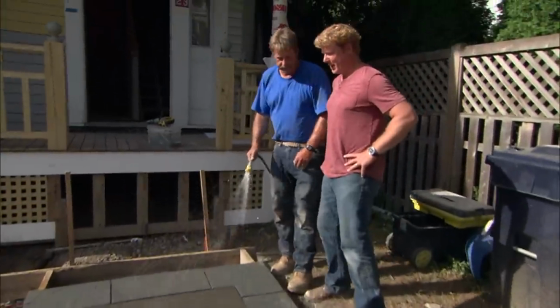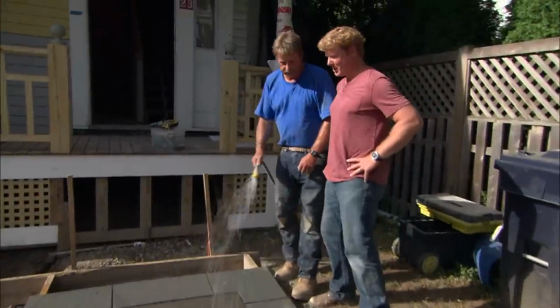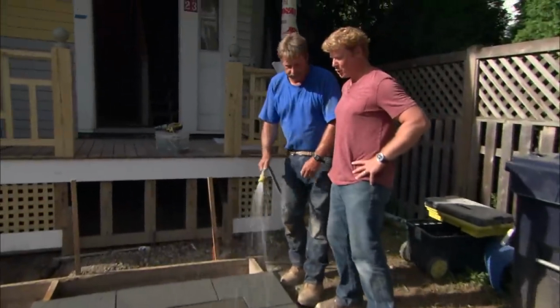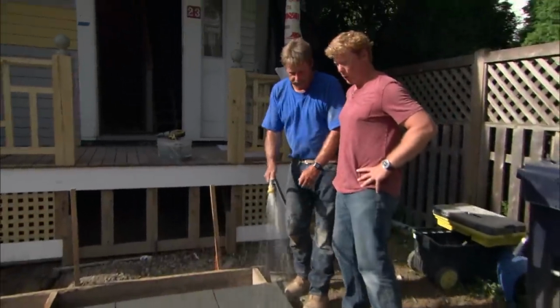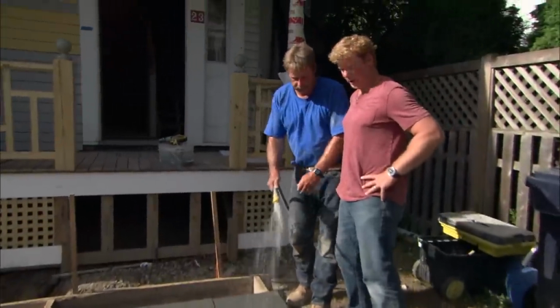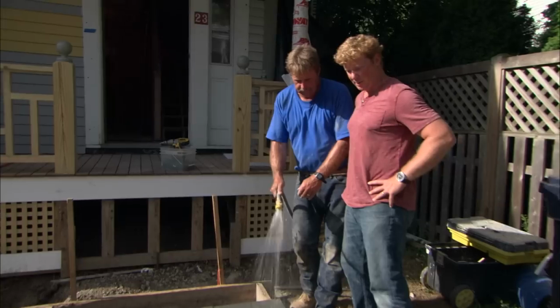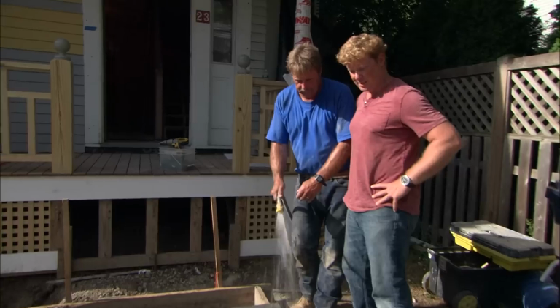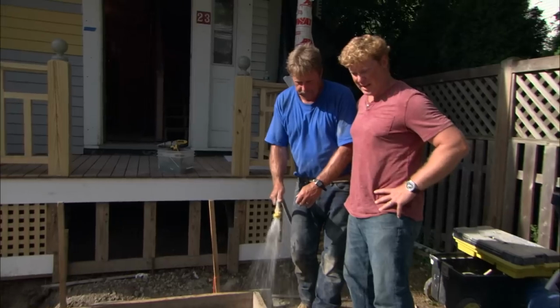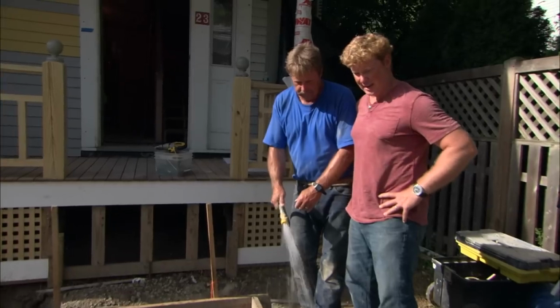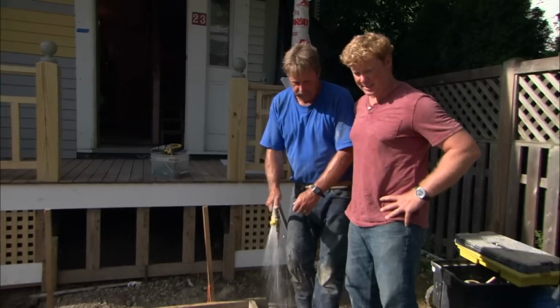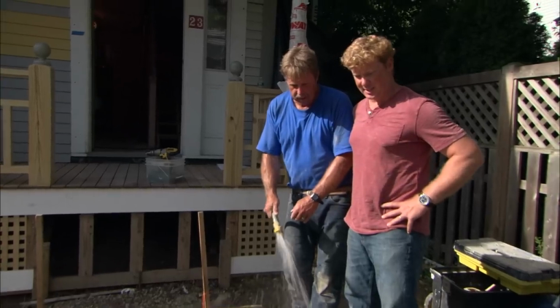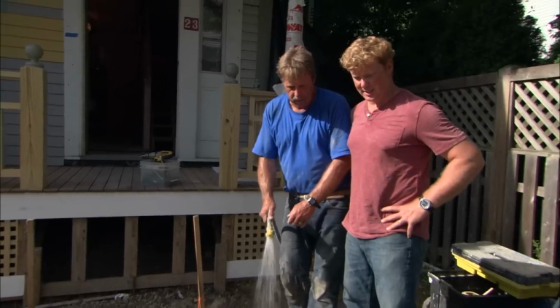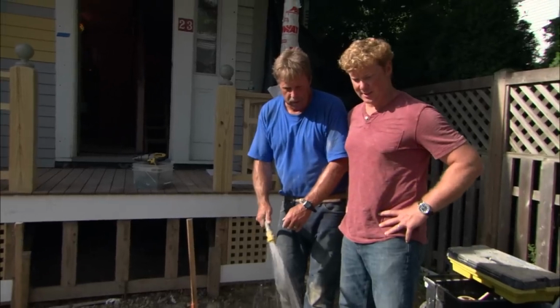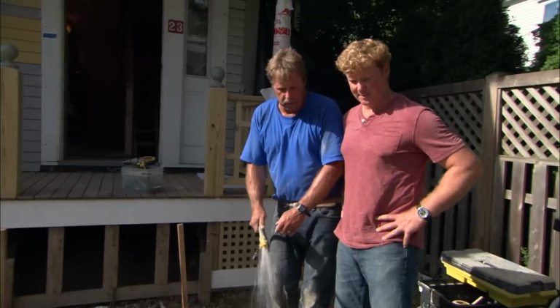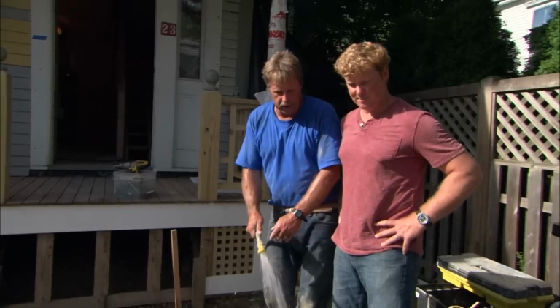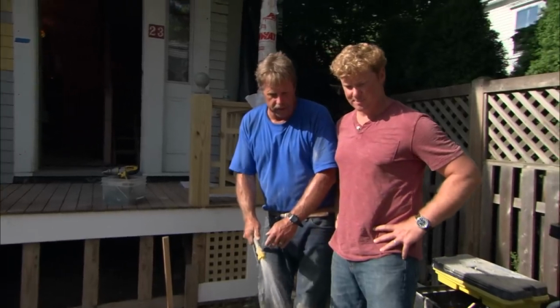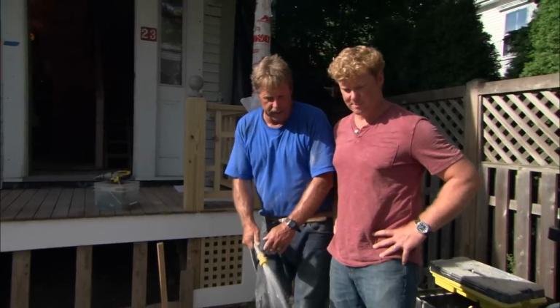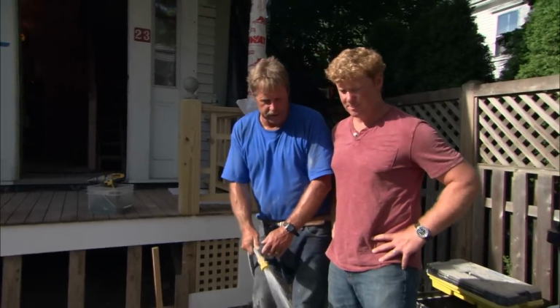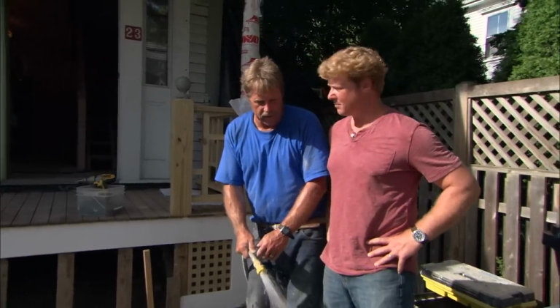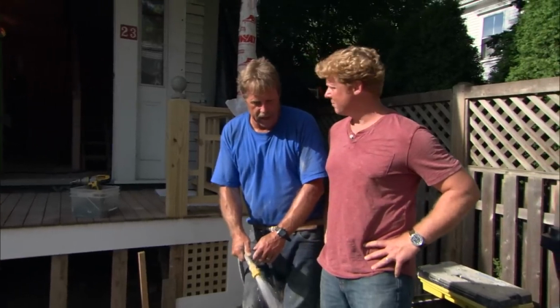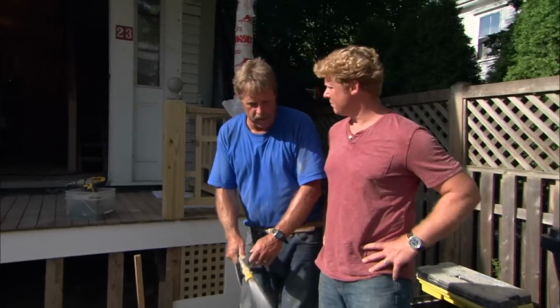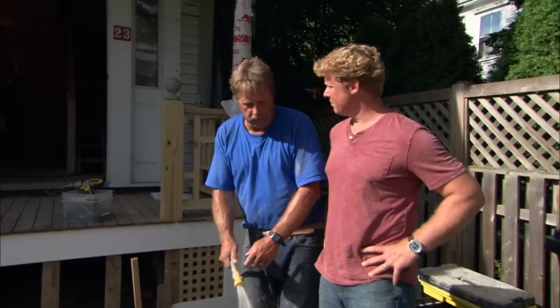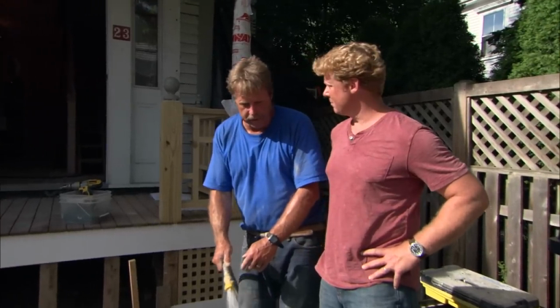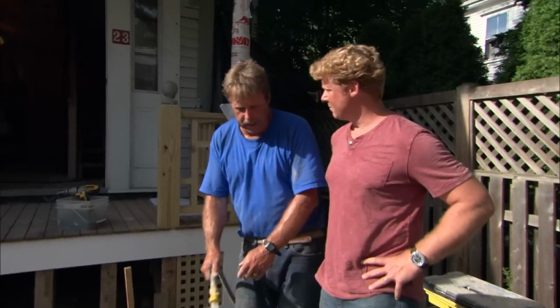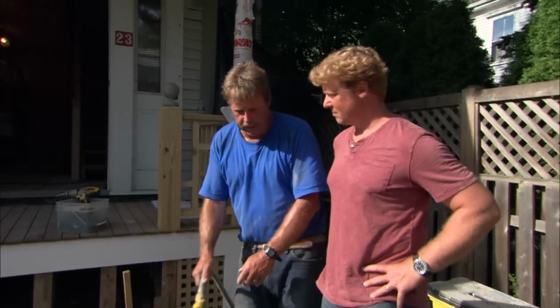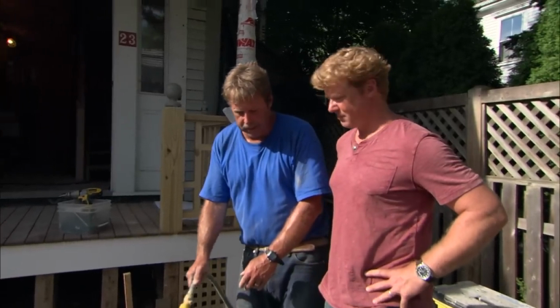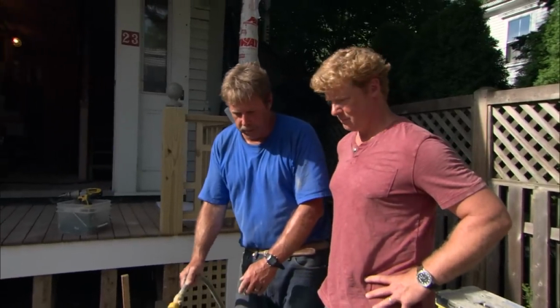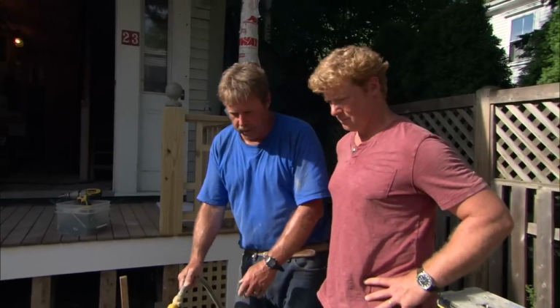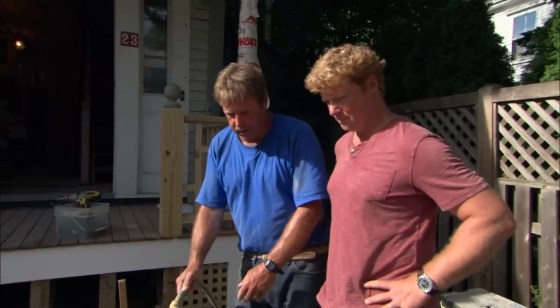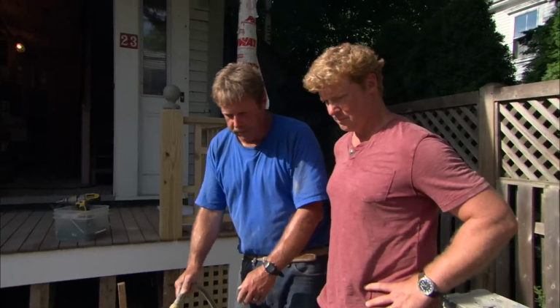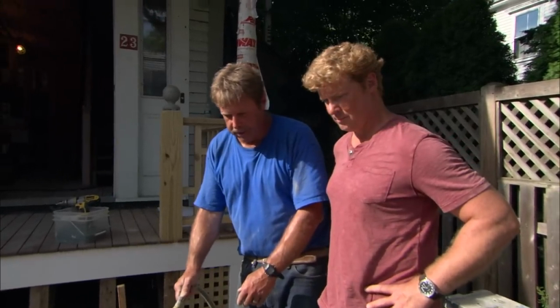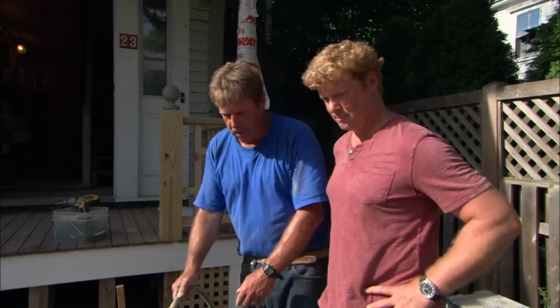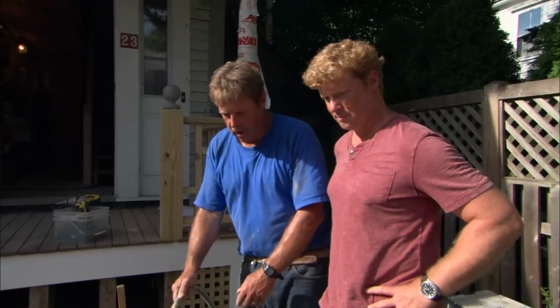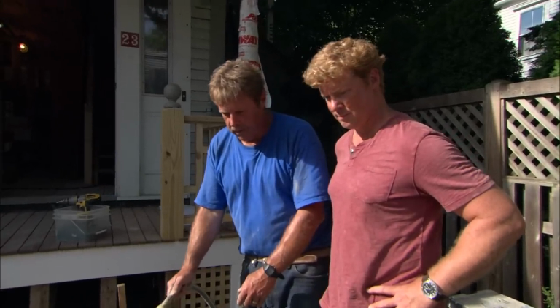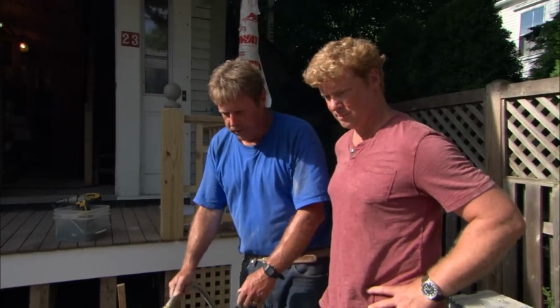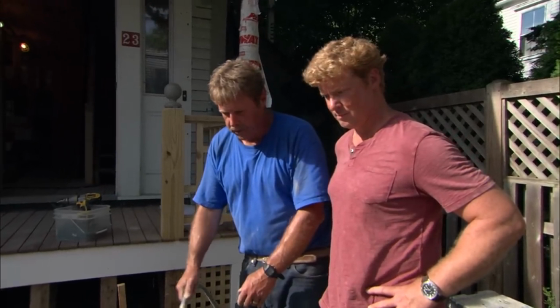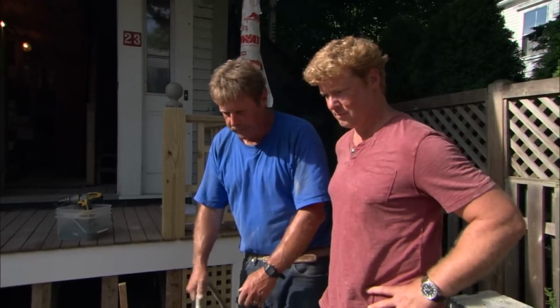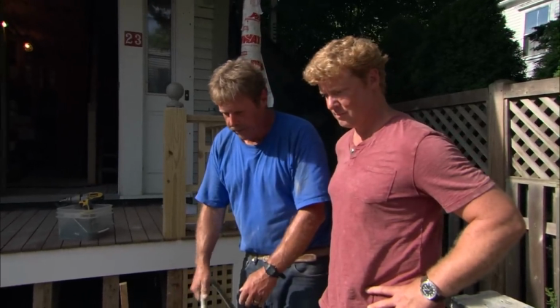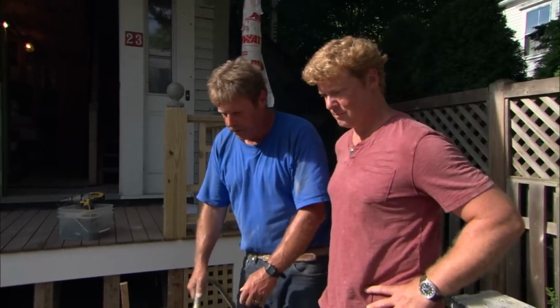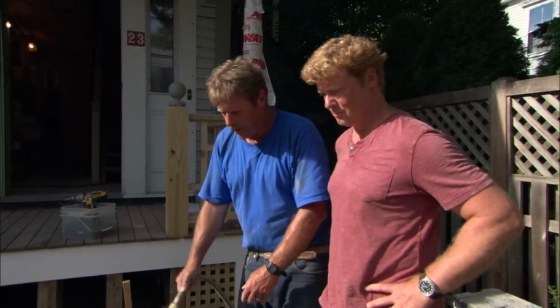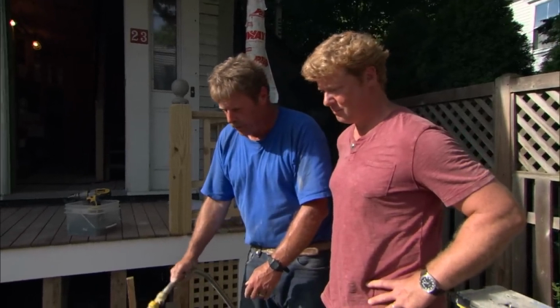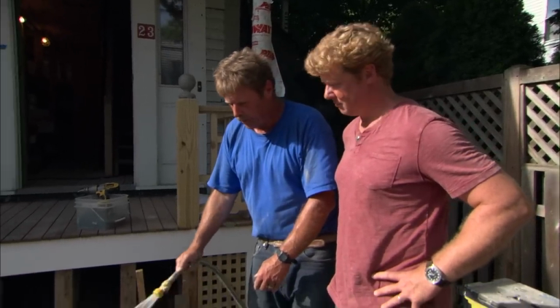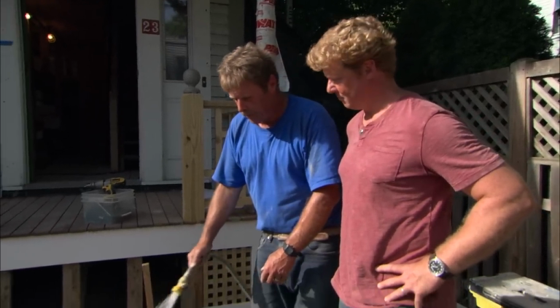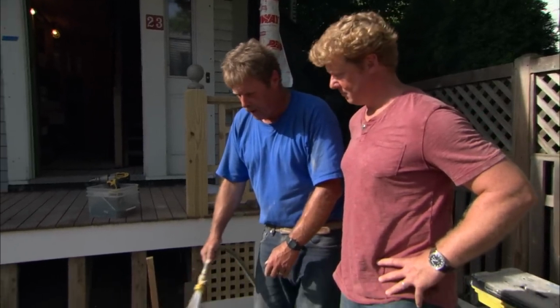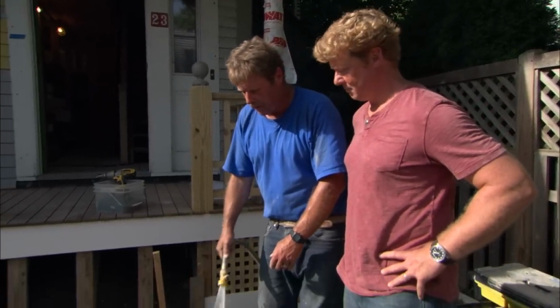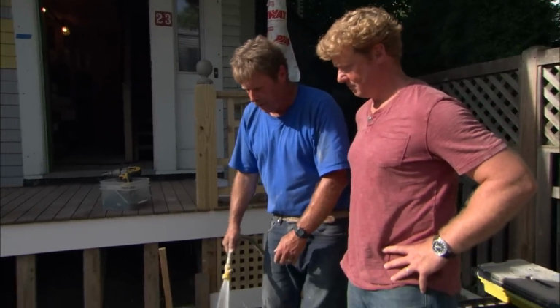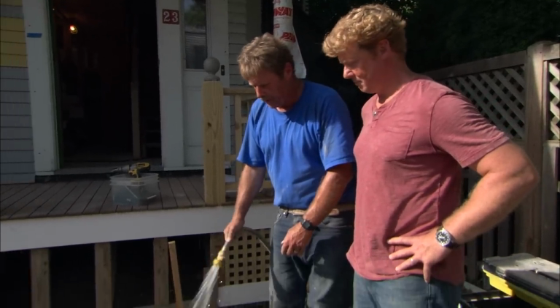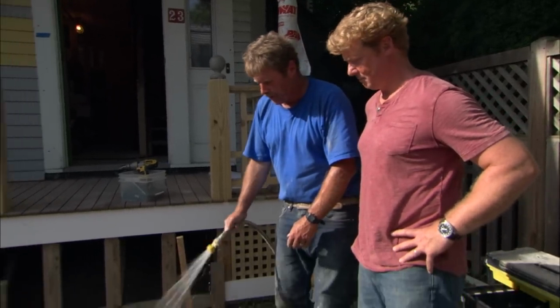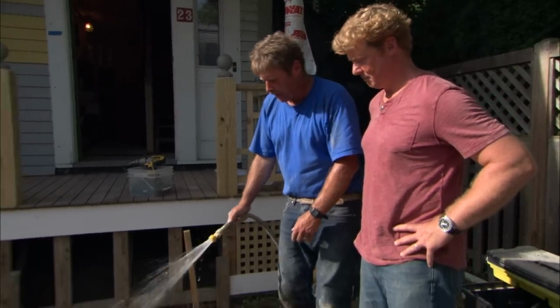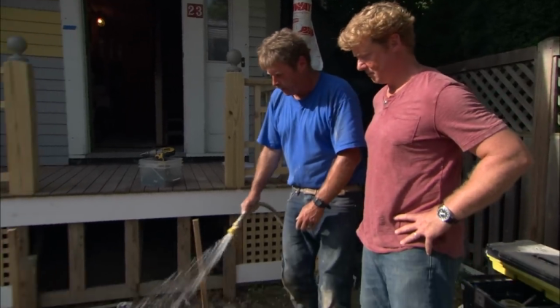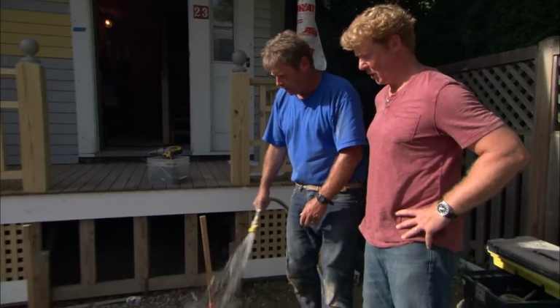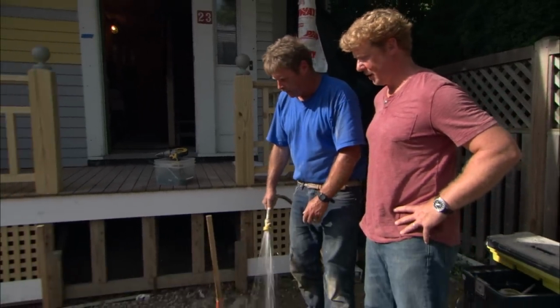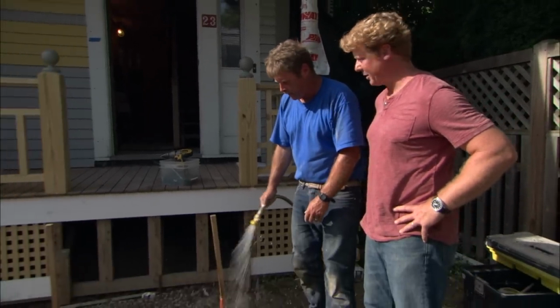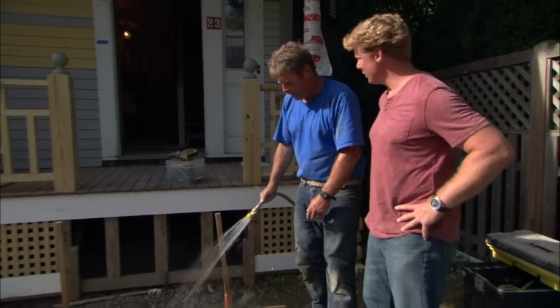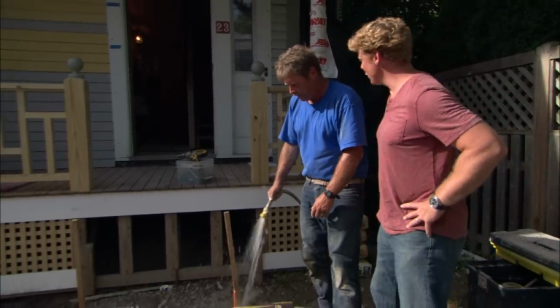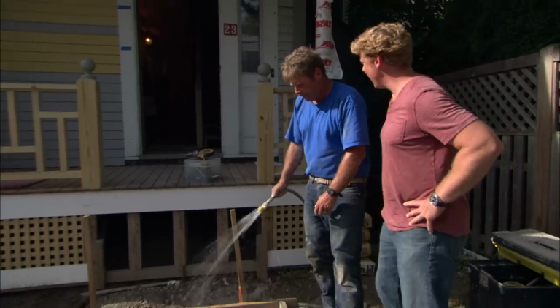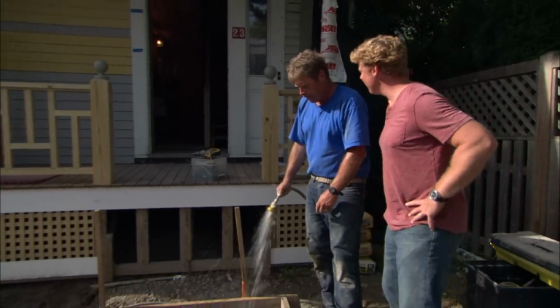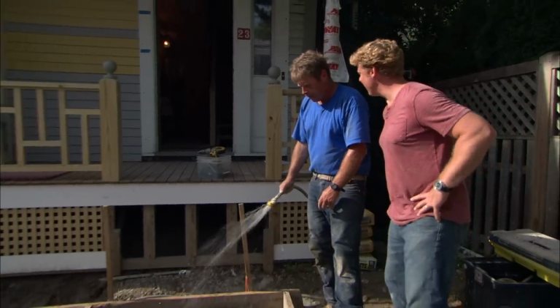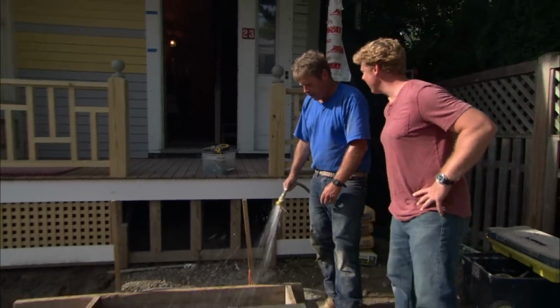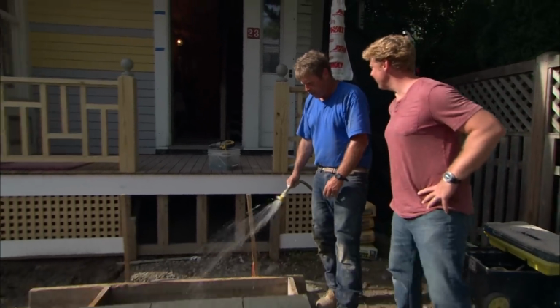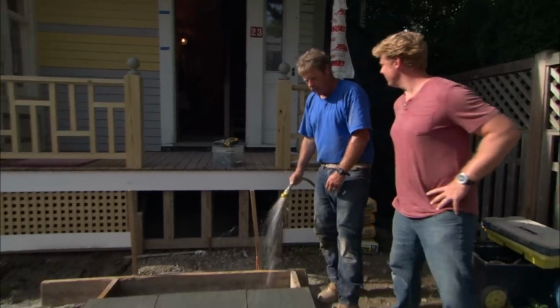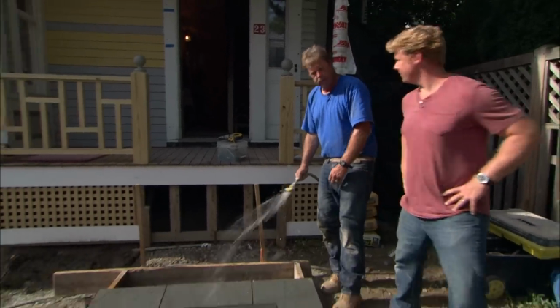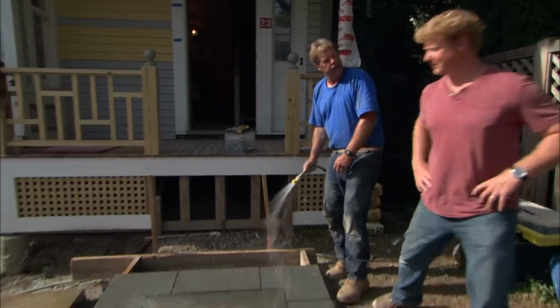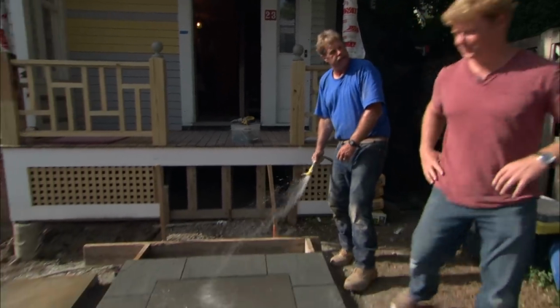So what comes next? We're going to let it dry overnight and then come in tomorrow and sweep the joints with polymeric sand. Nice job.